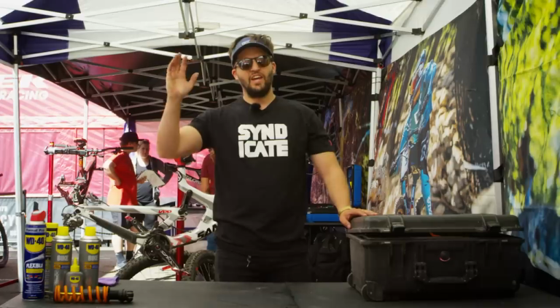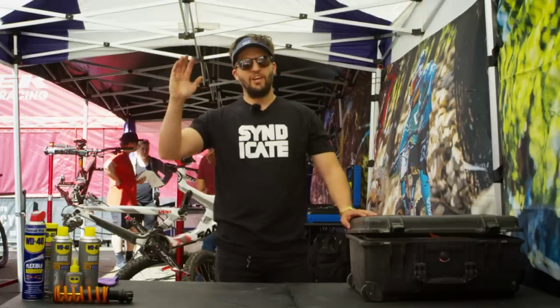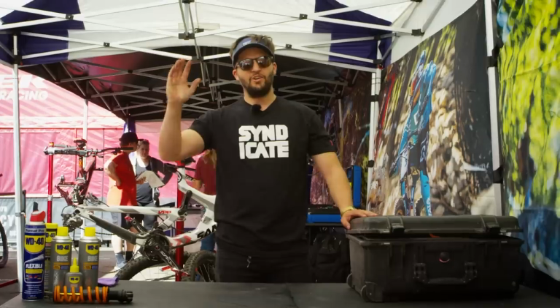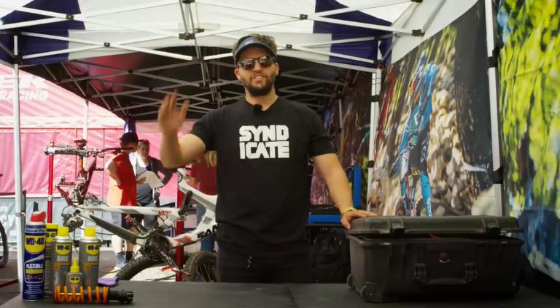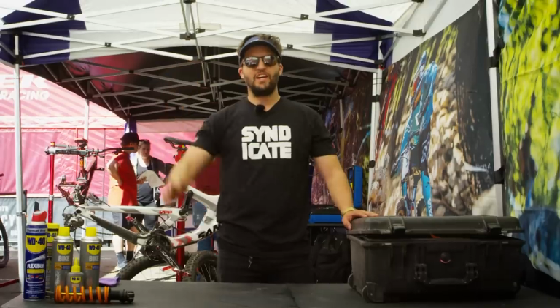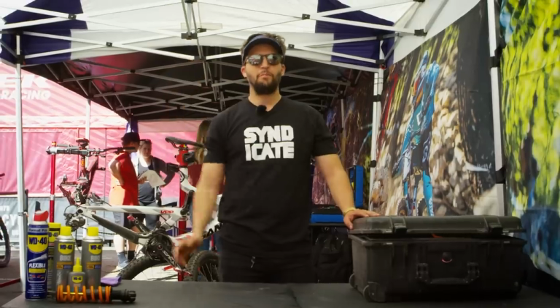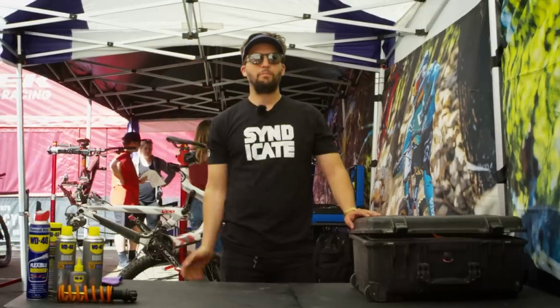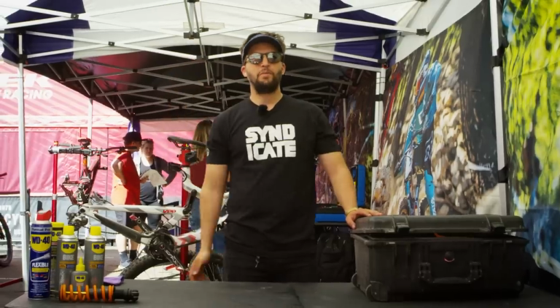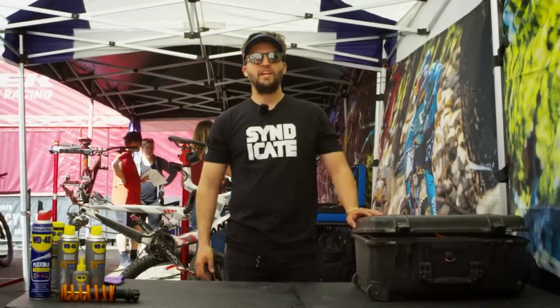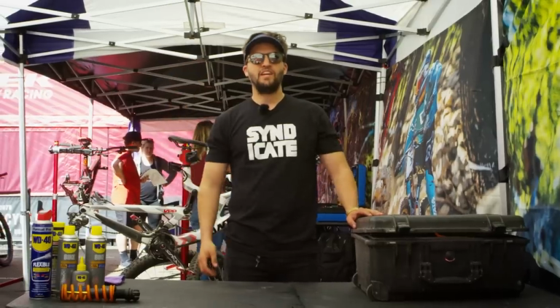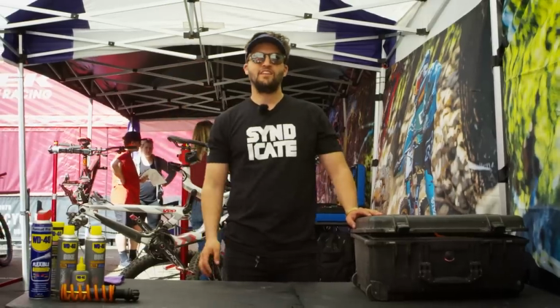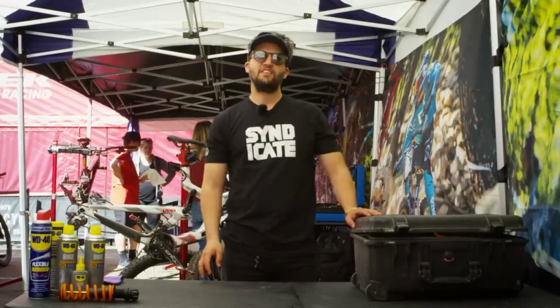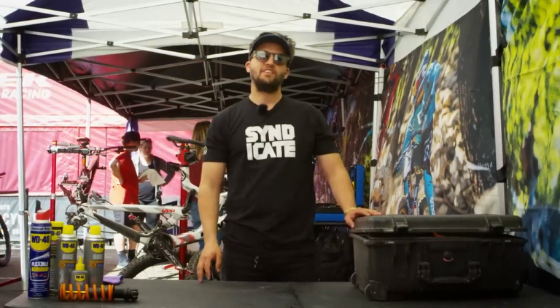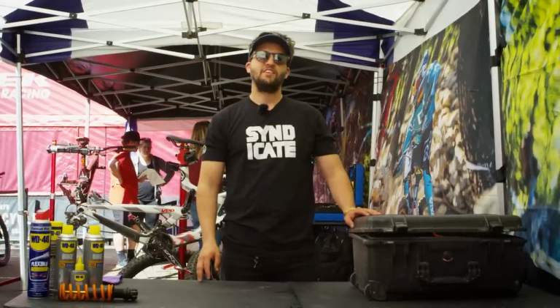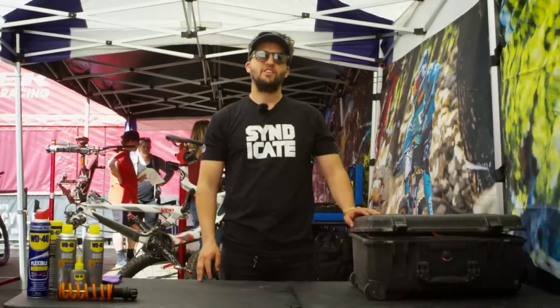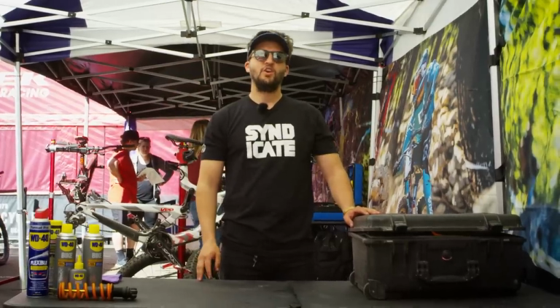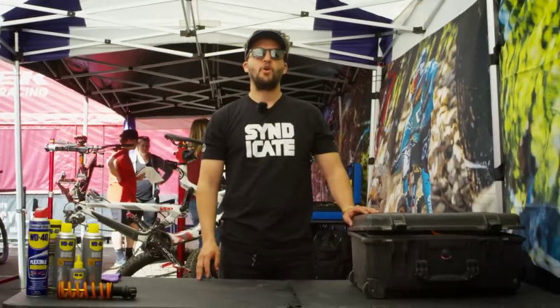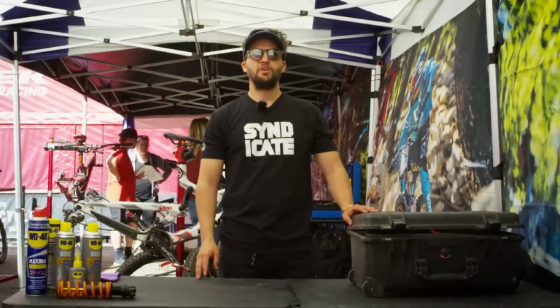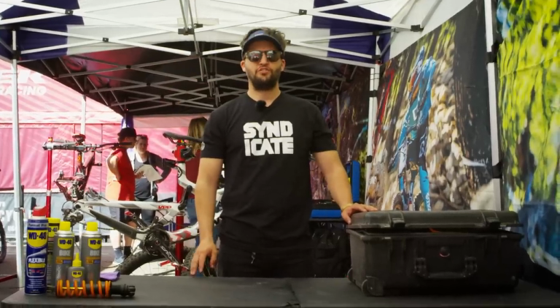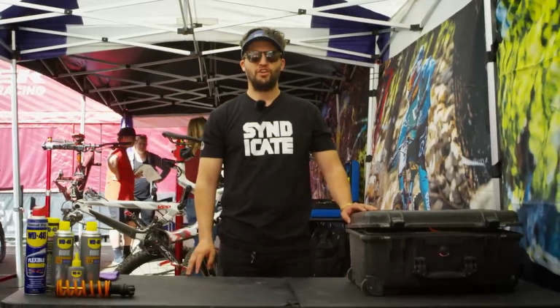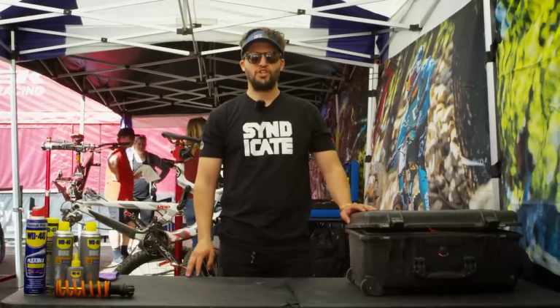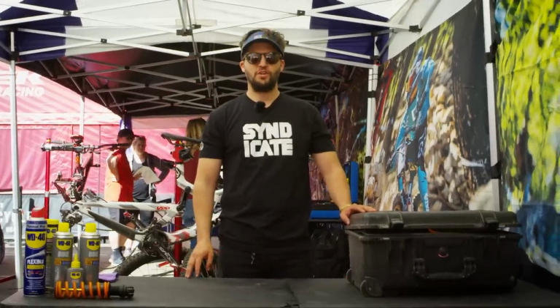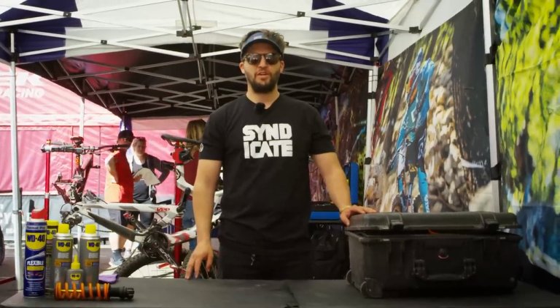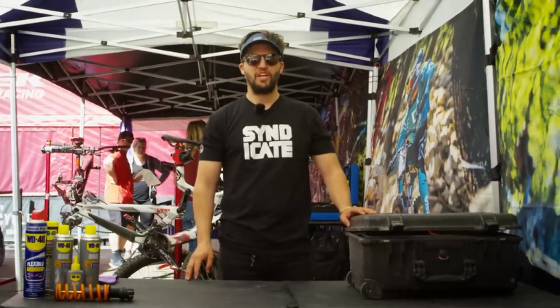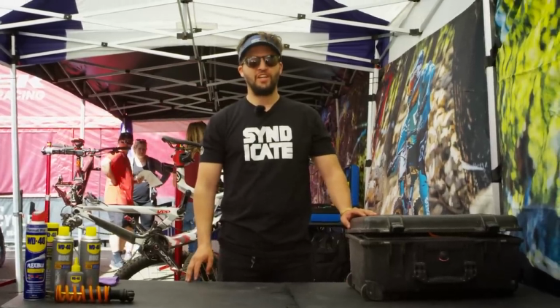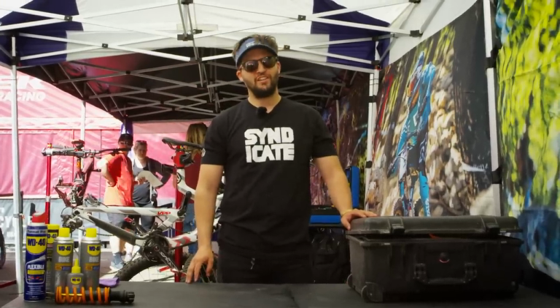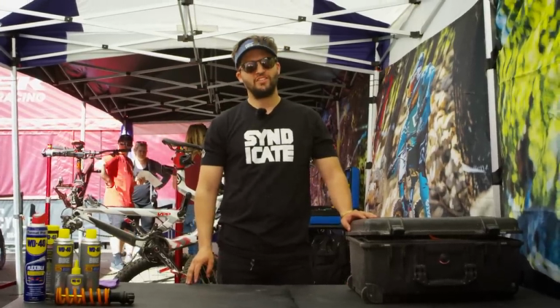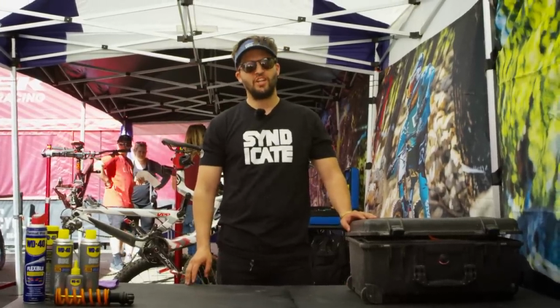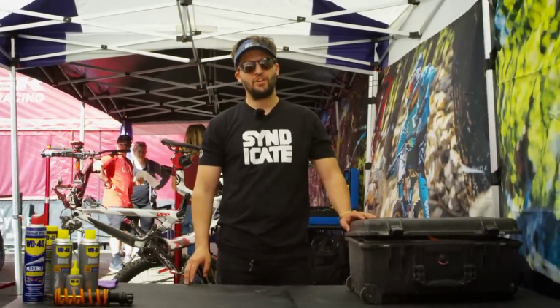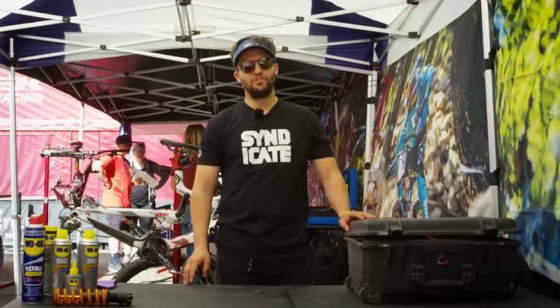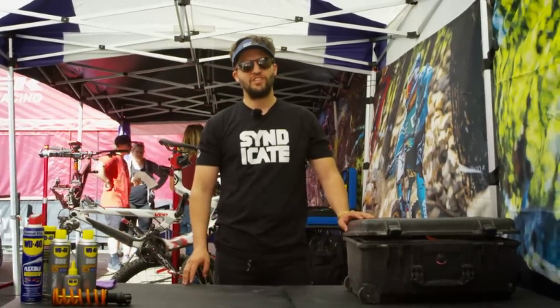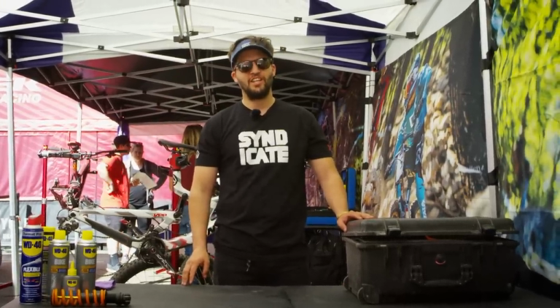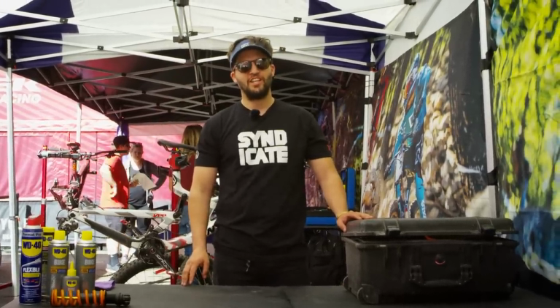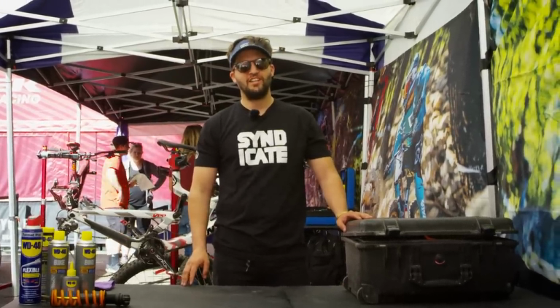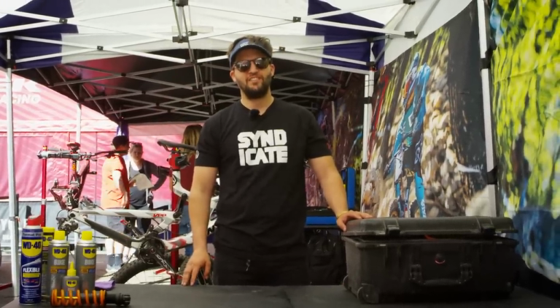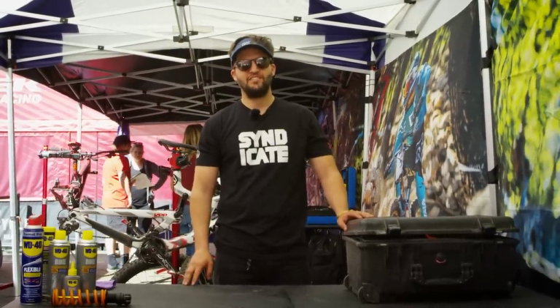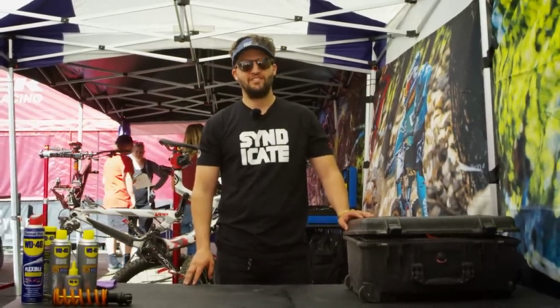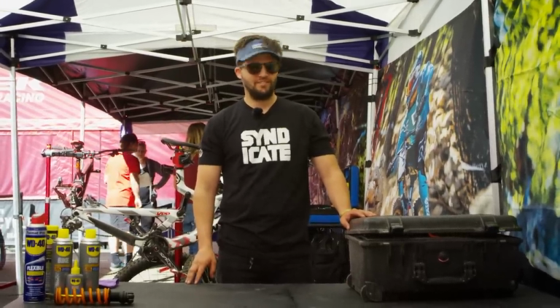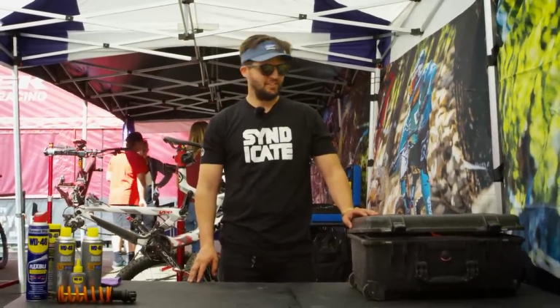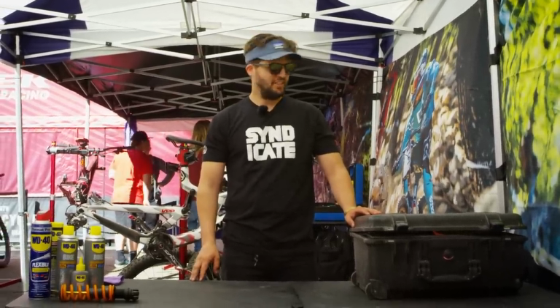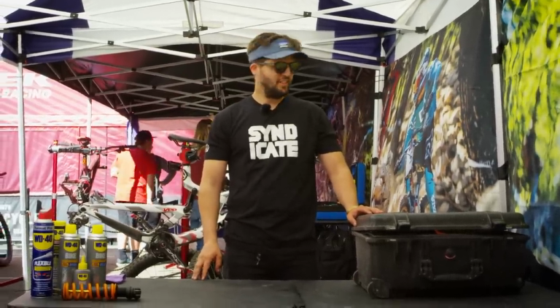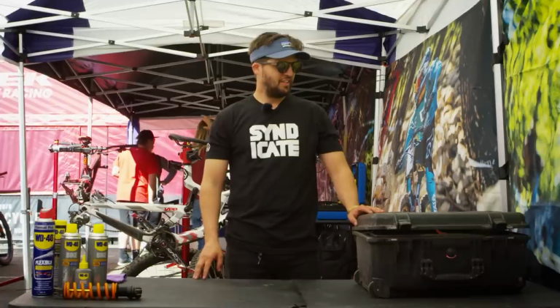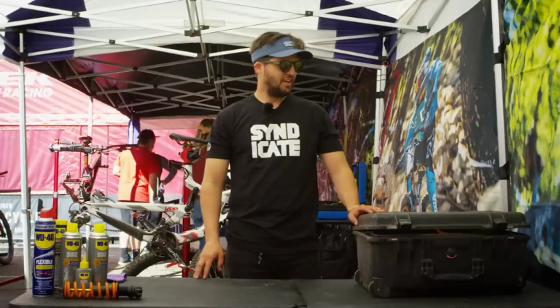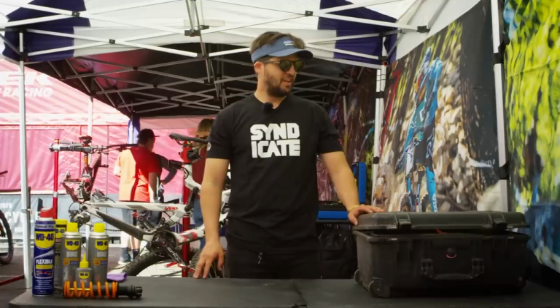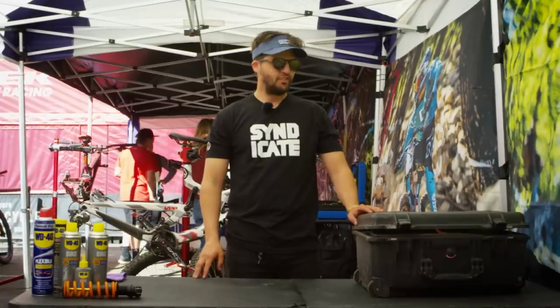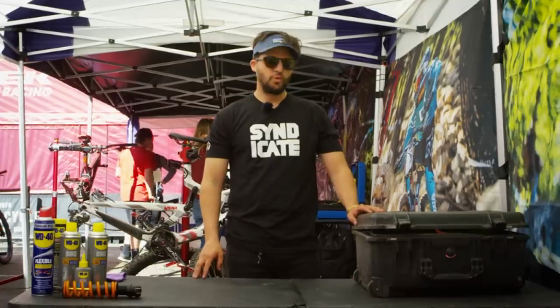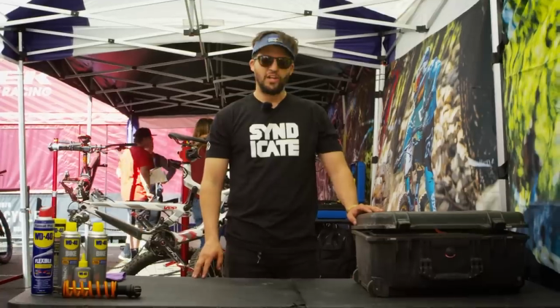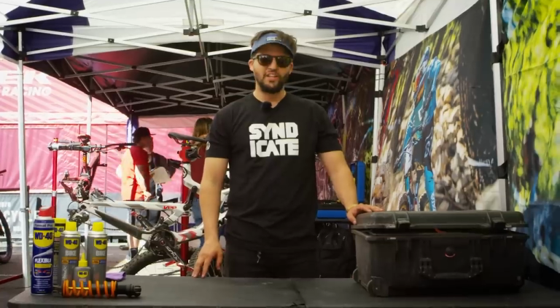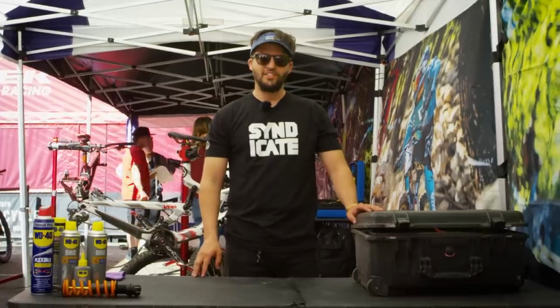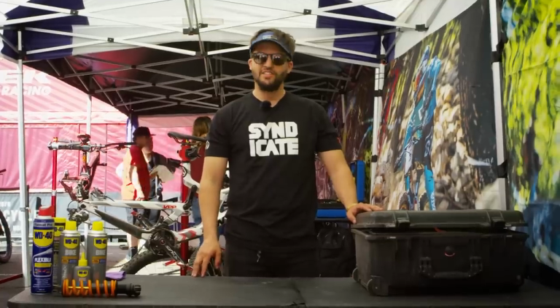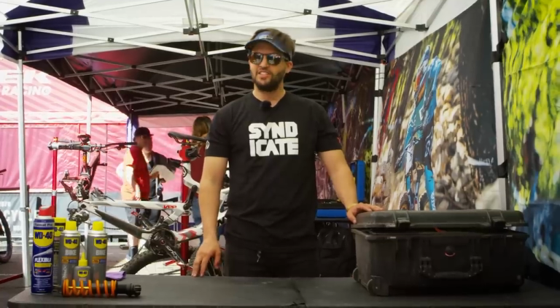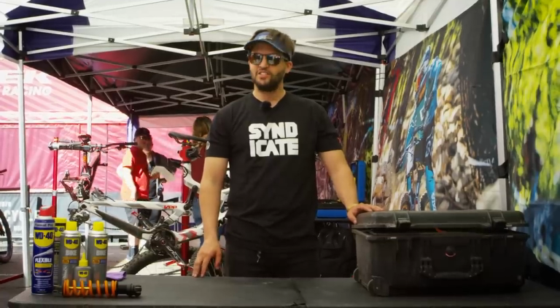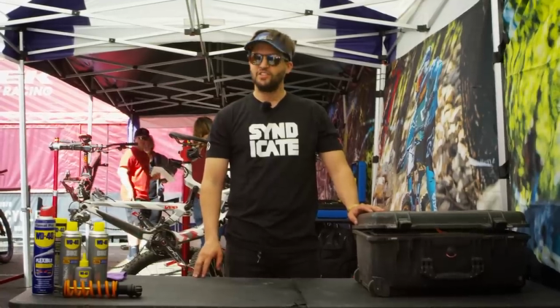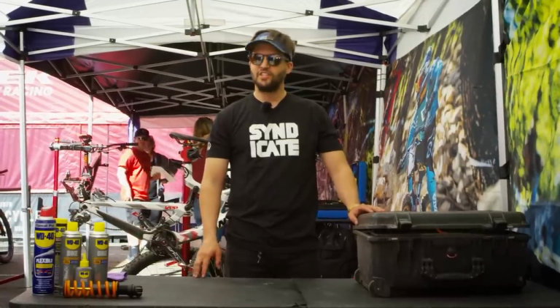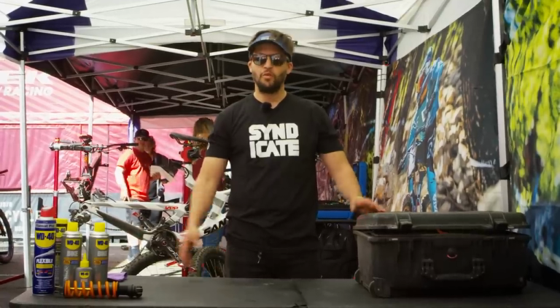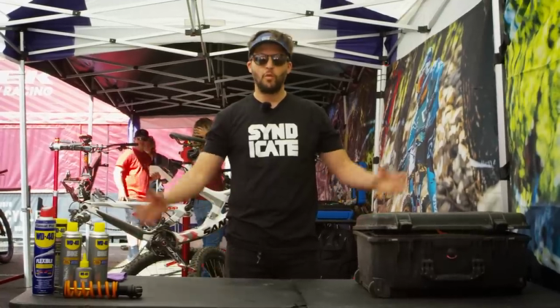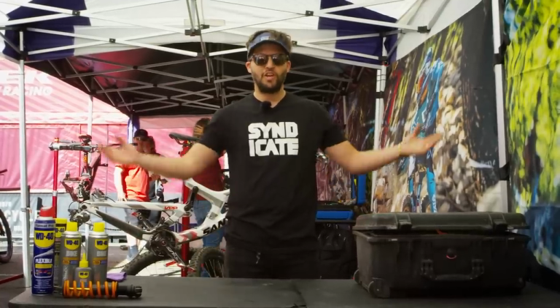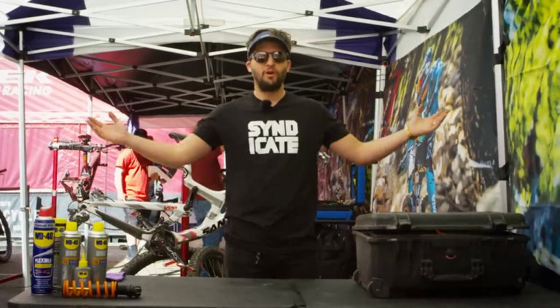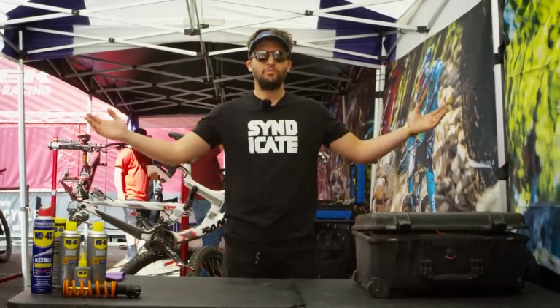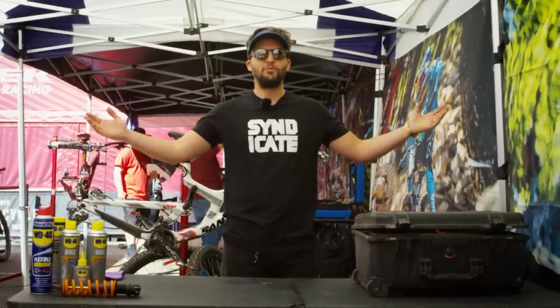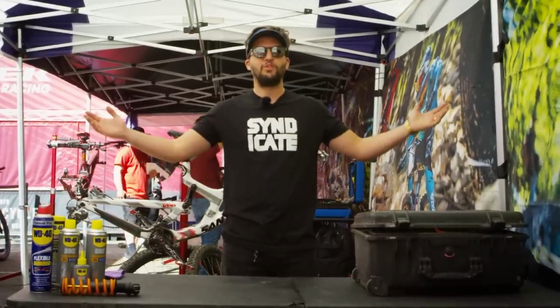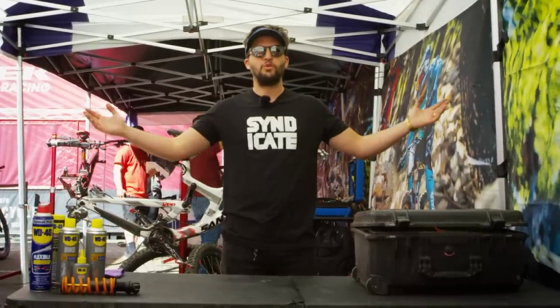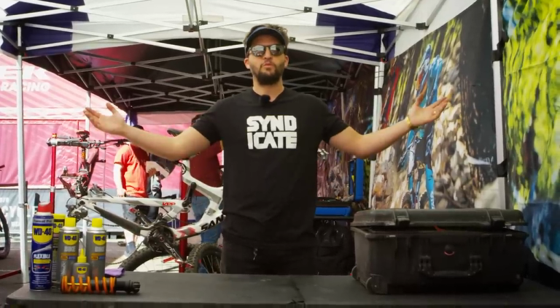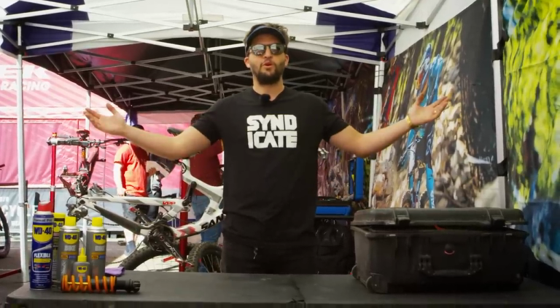Hello there, I'm P.A., Loris Vergier's mechanic for the Santa Cruz Syndicate 2019 season, and welcome to my toolbox.